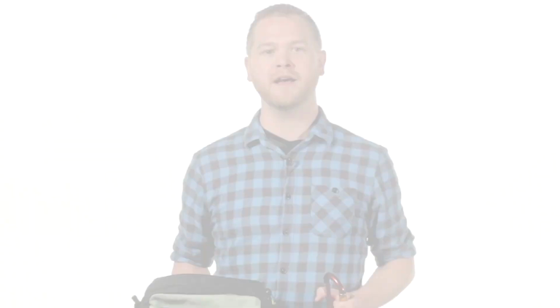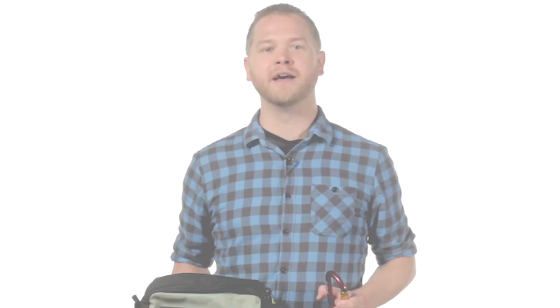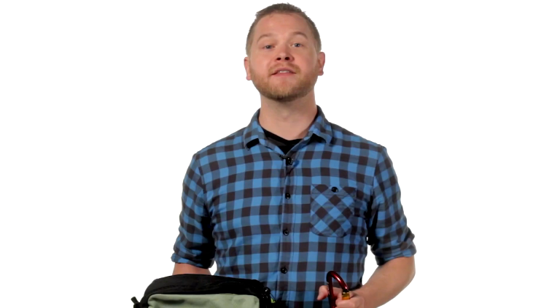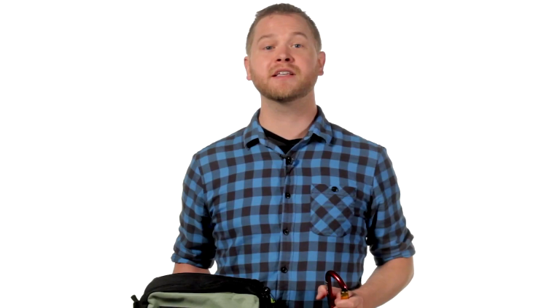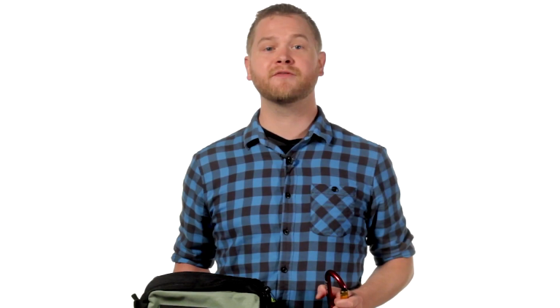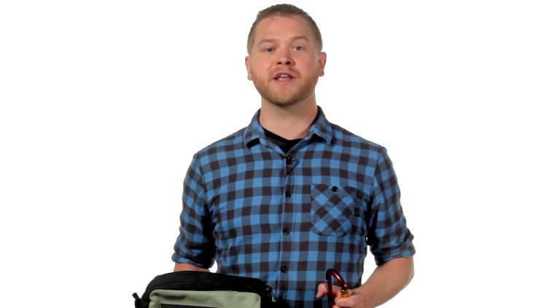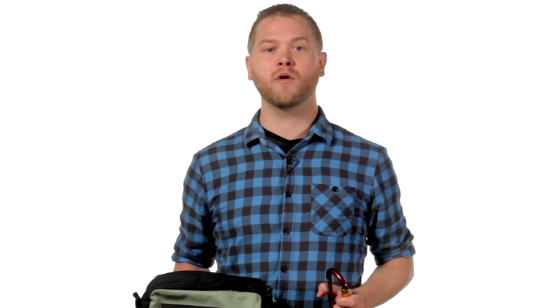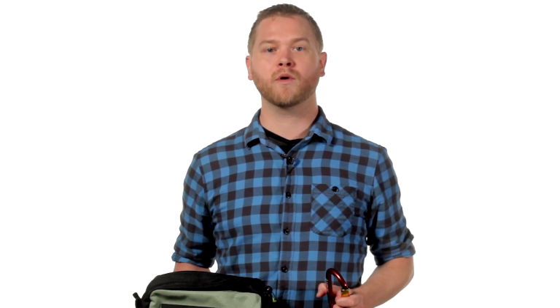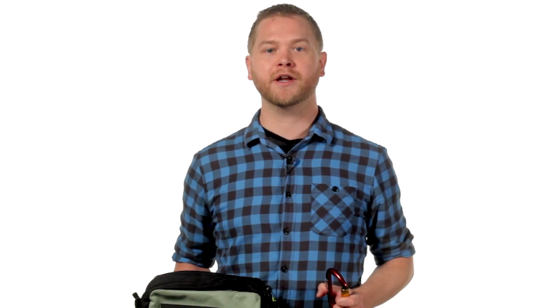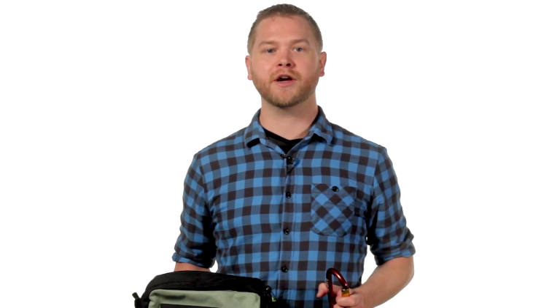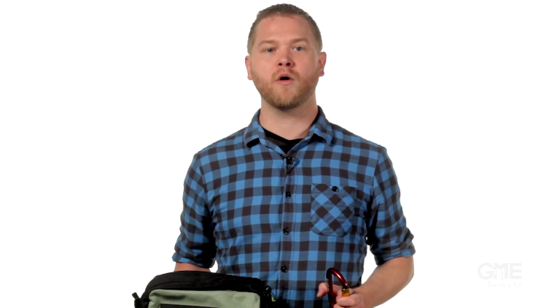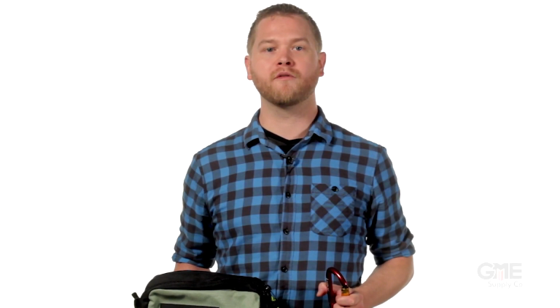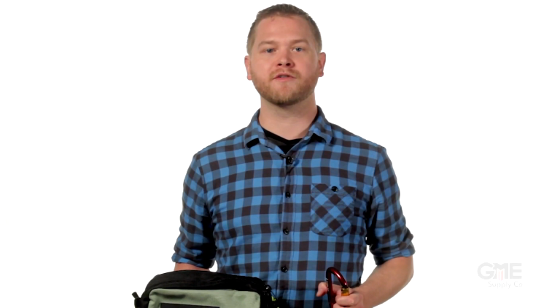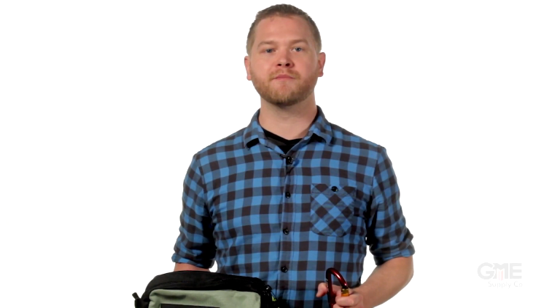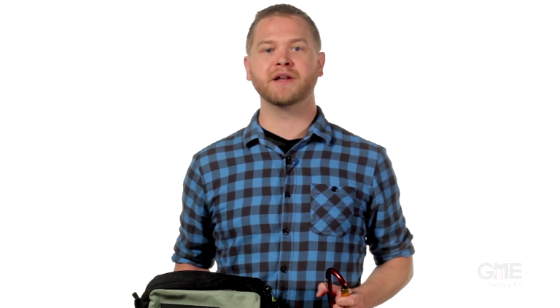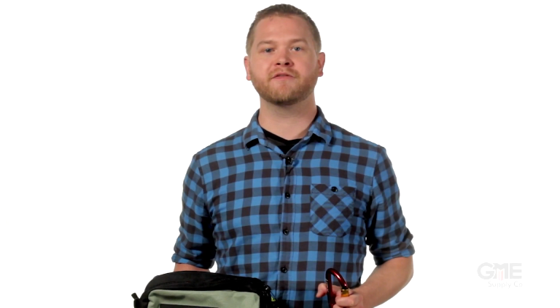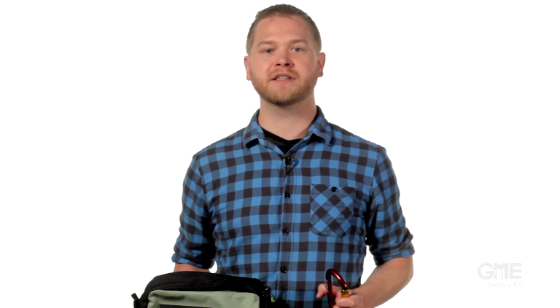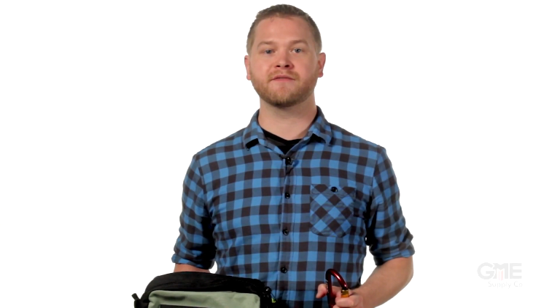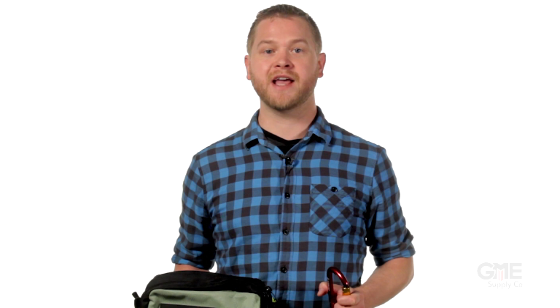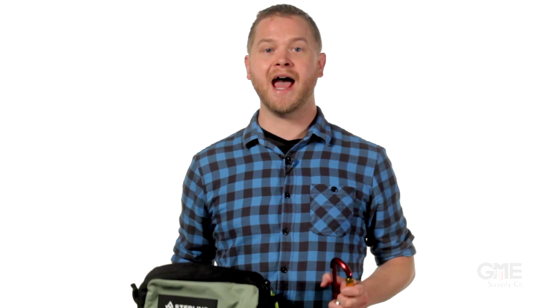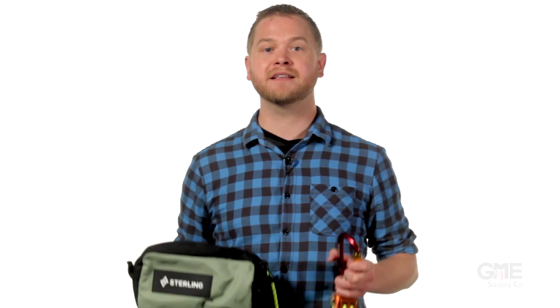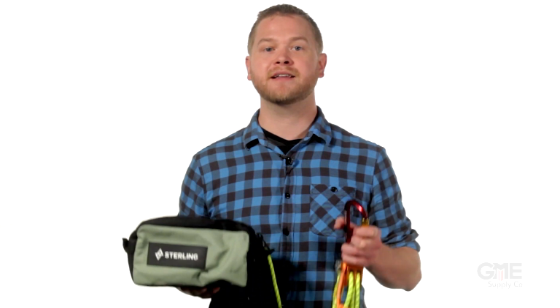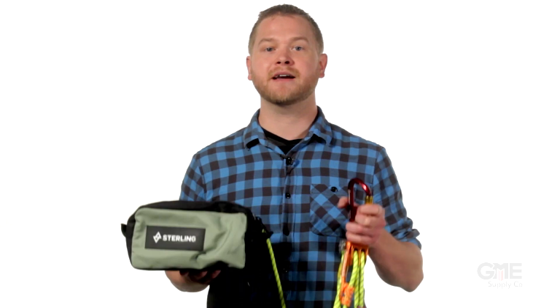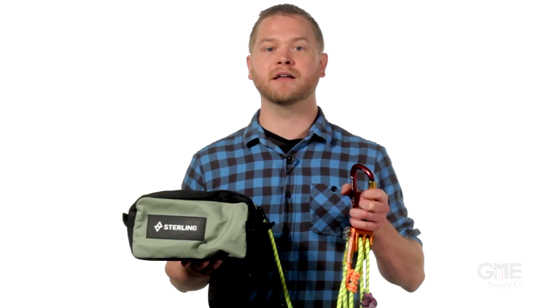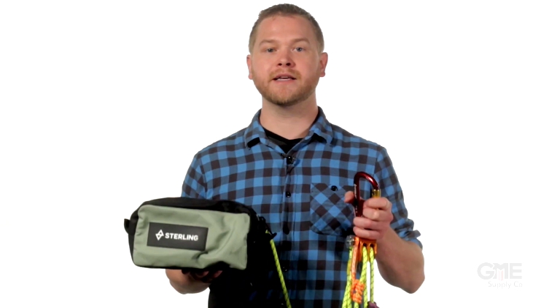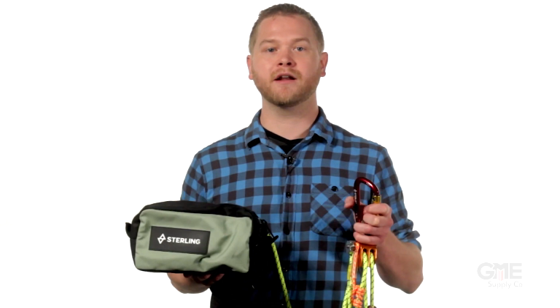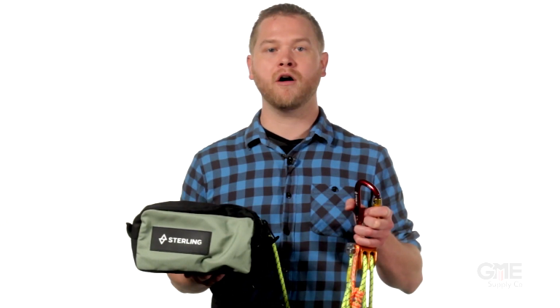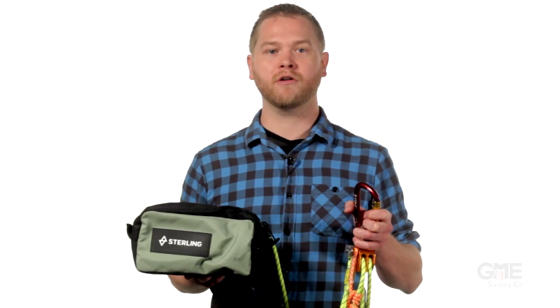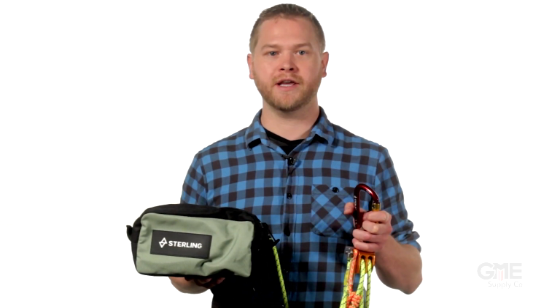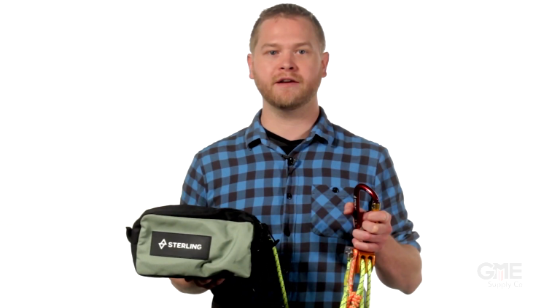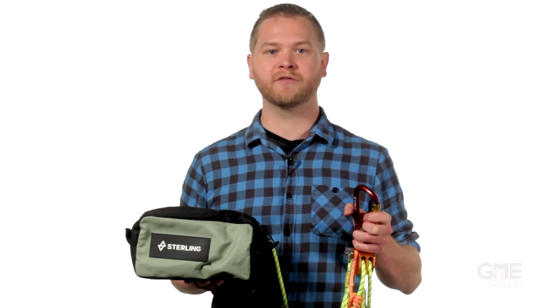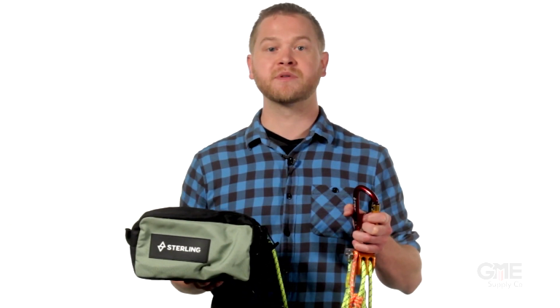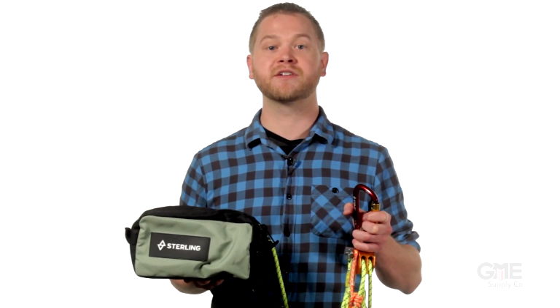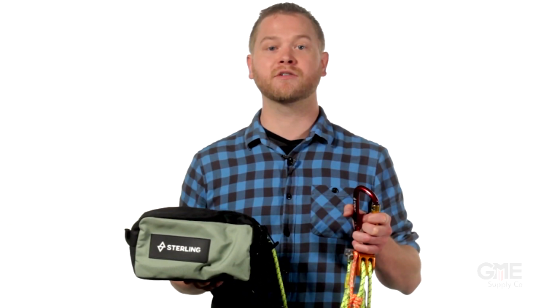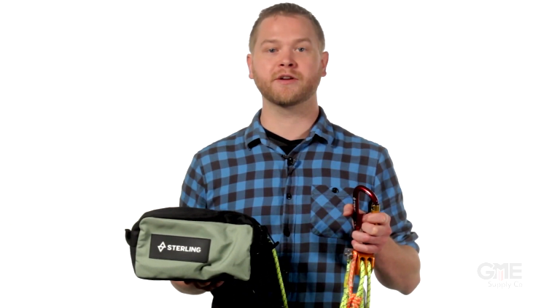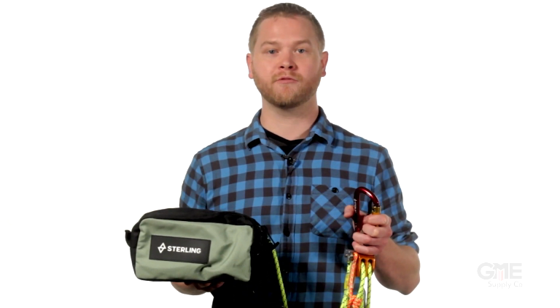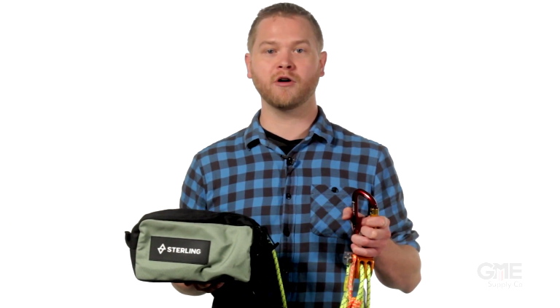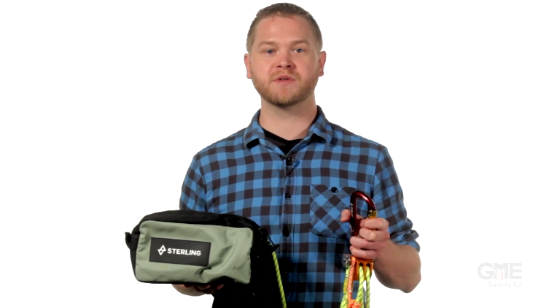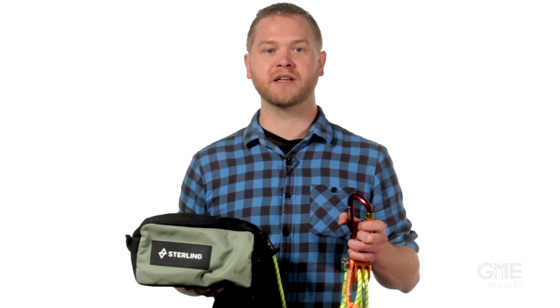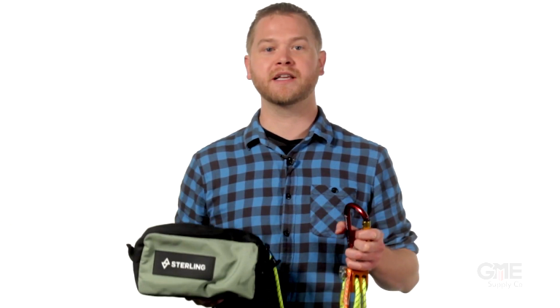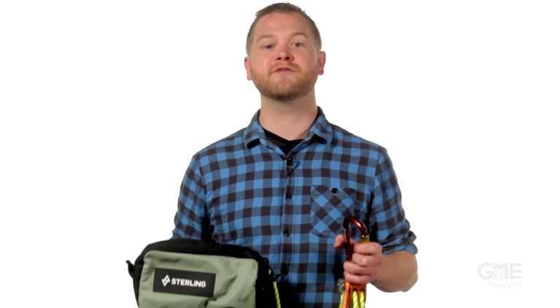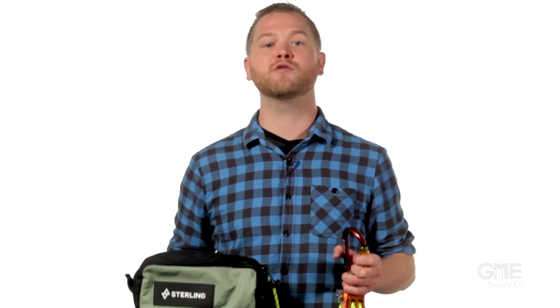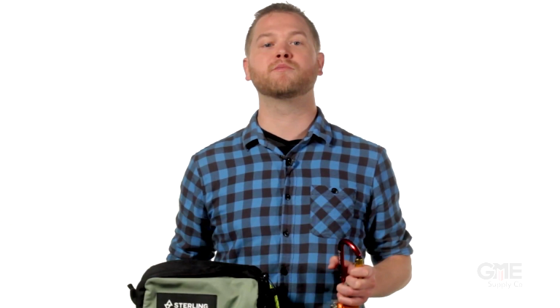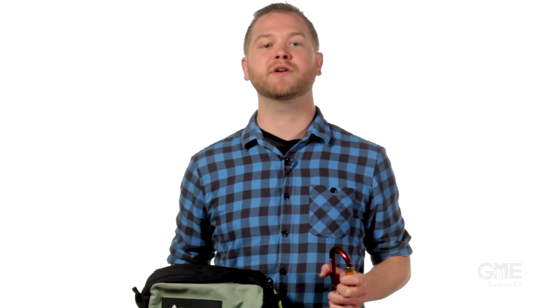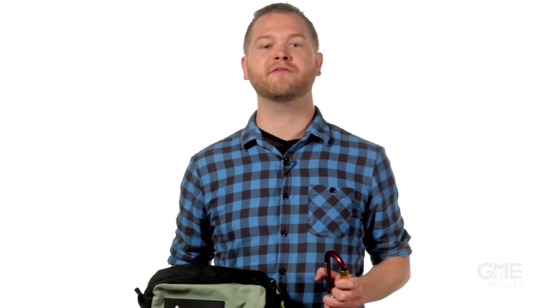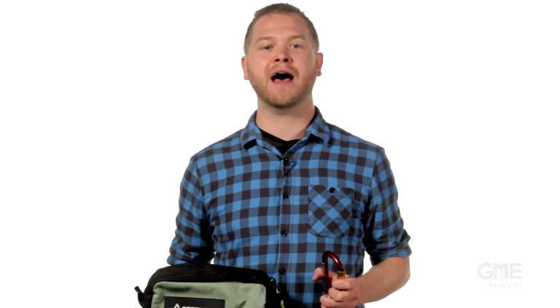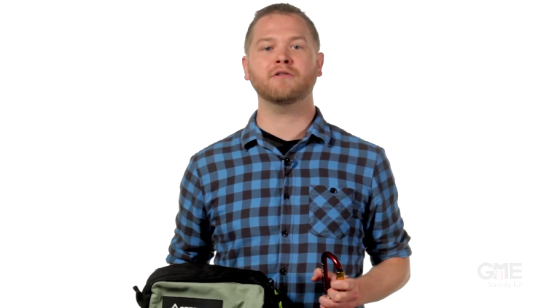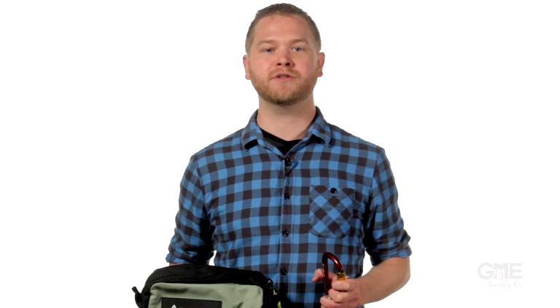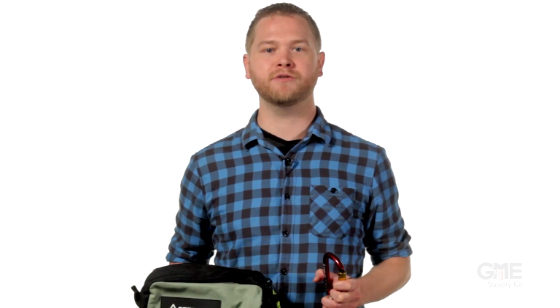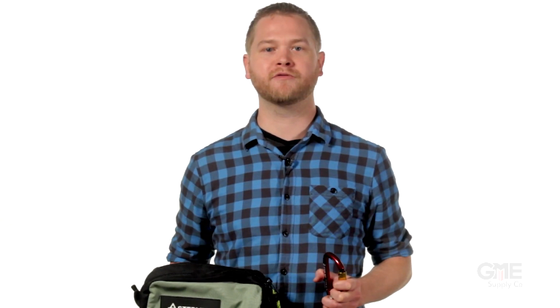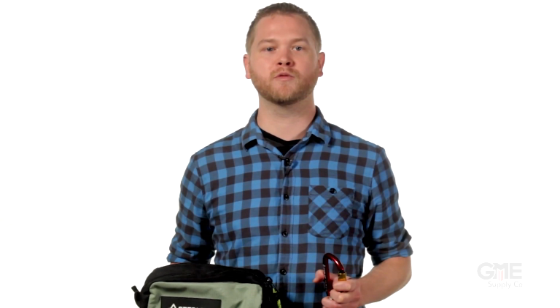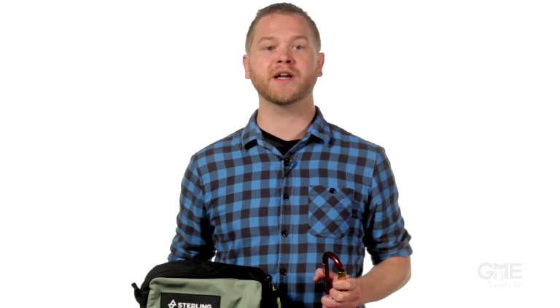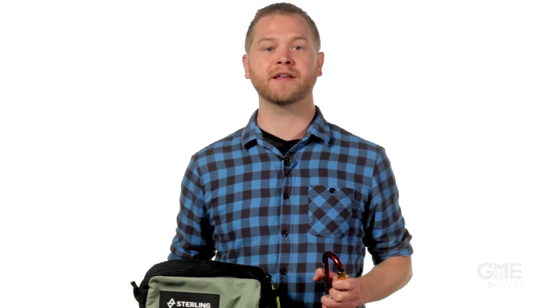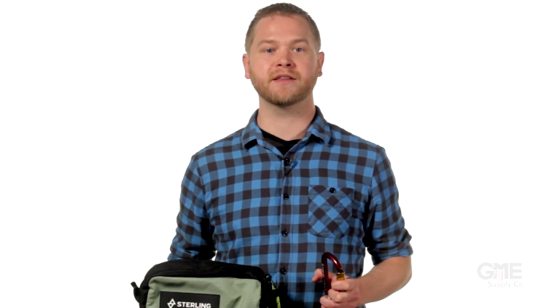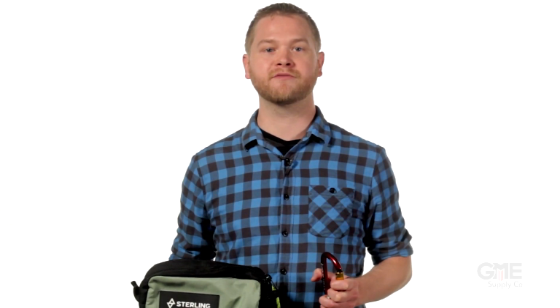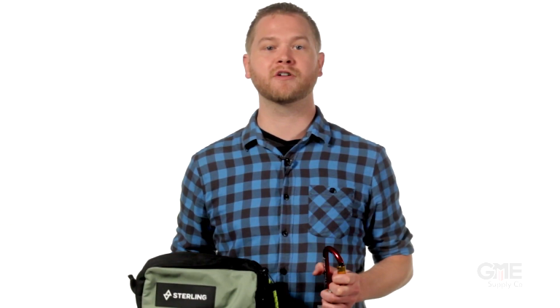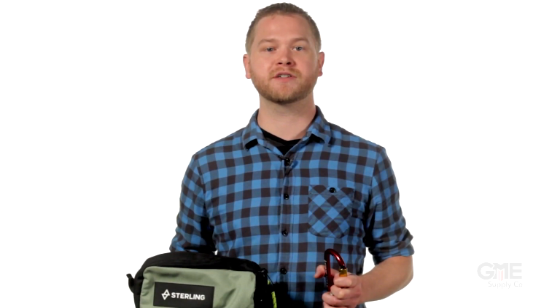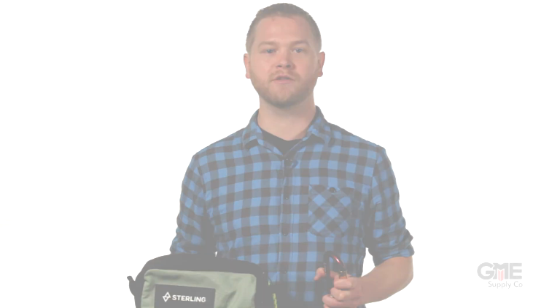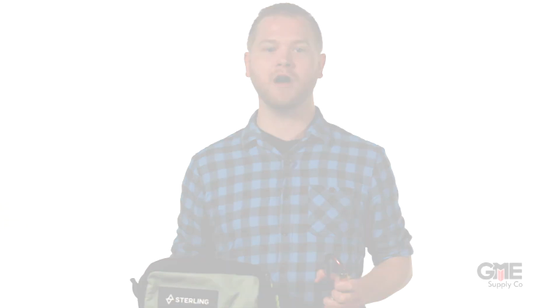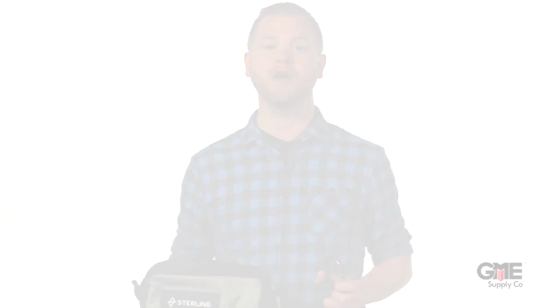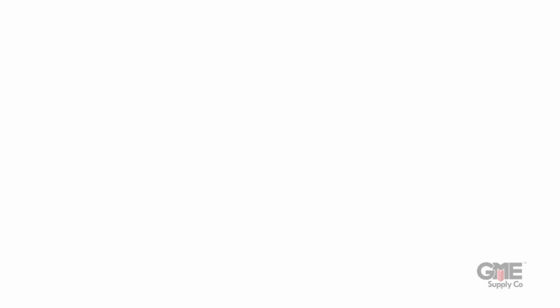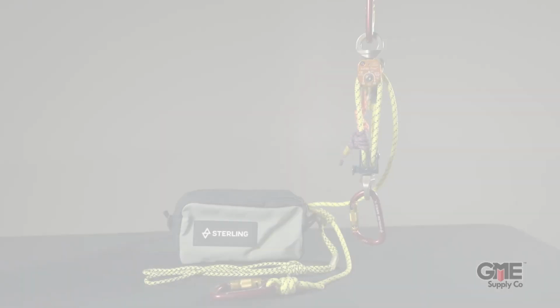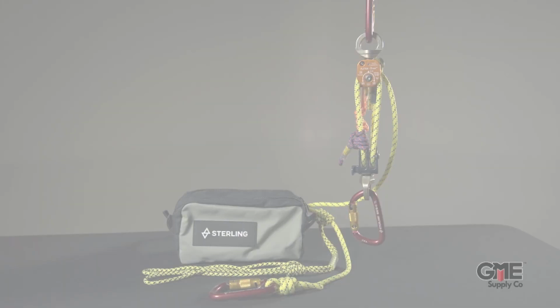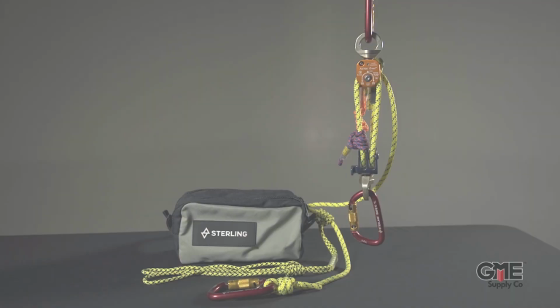In this video, we're going to go over the benefits of the Aztec Elite Haul Kit from Sterling Ropes and give you a brief how-to for rigging this versatile haul system.